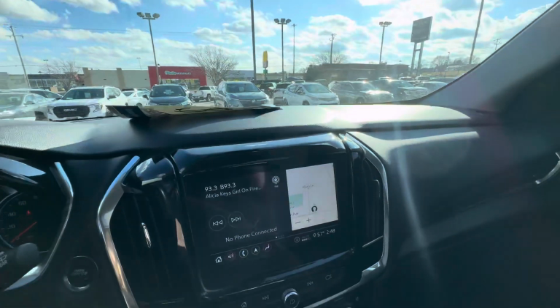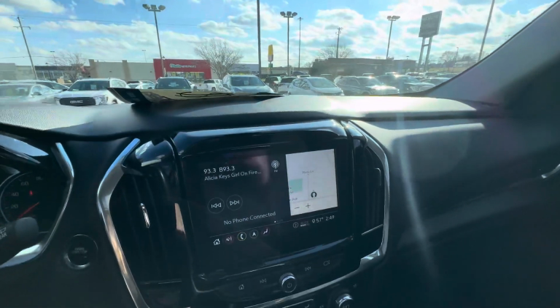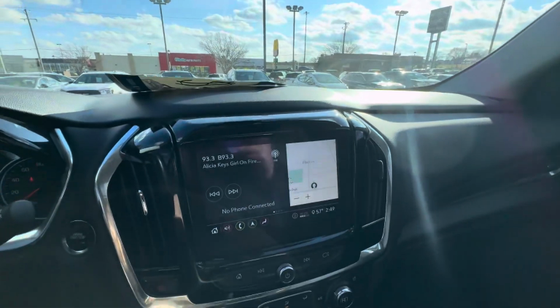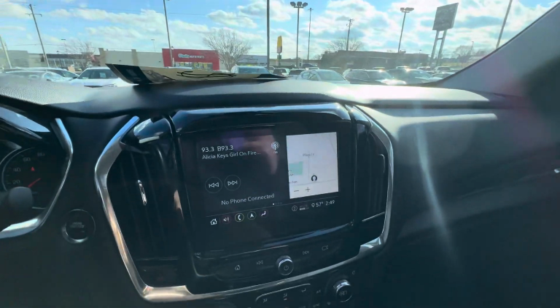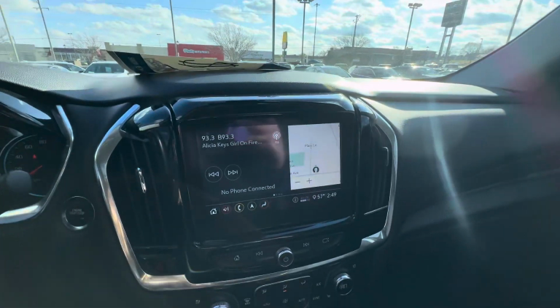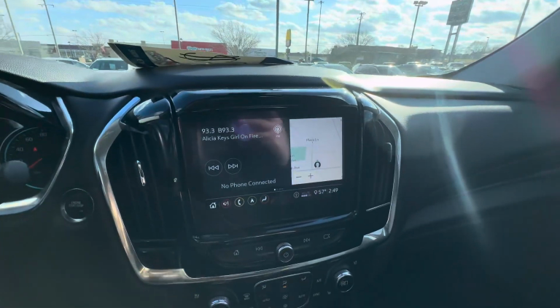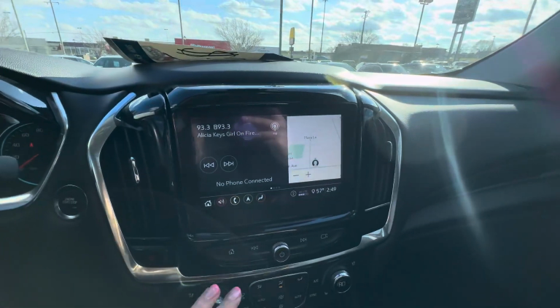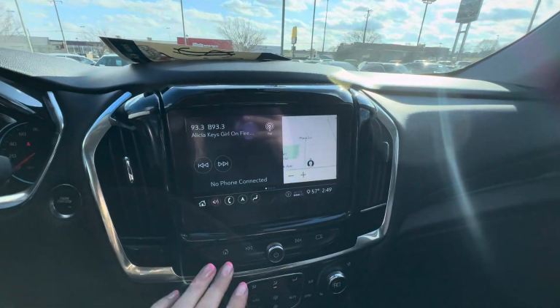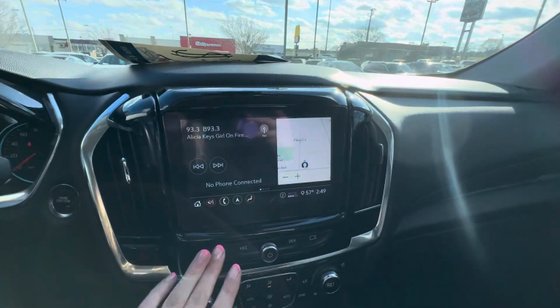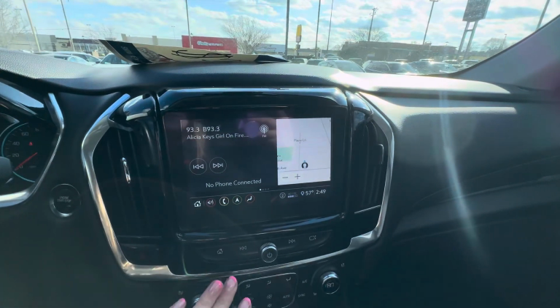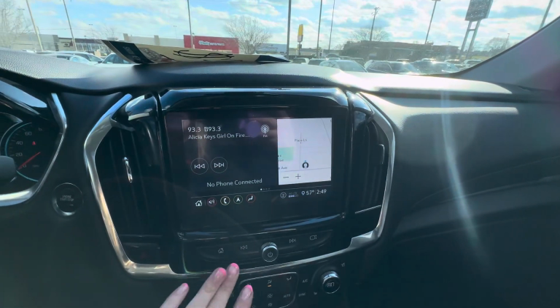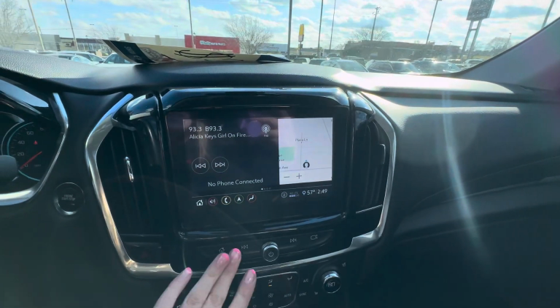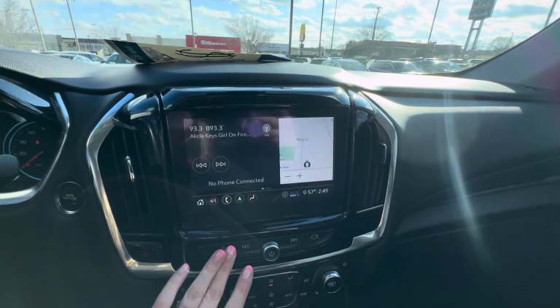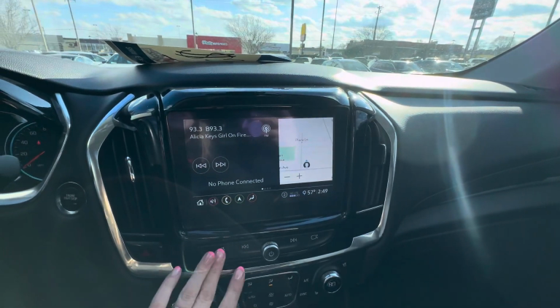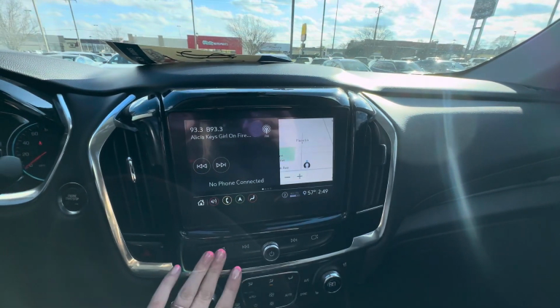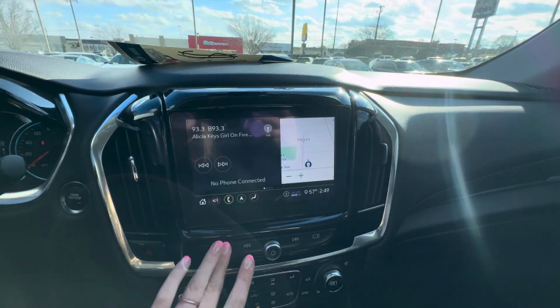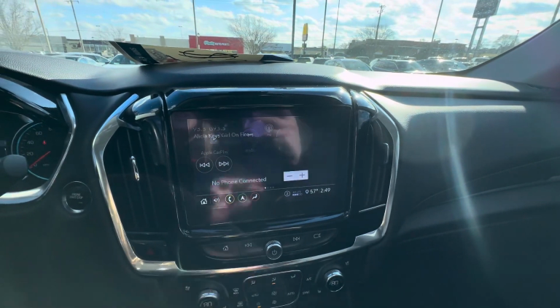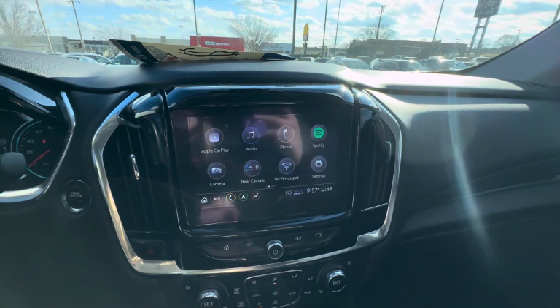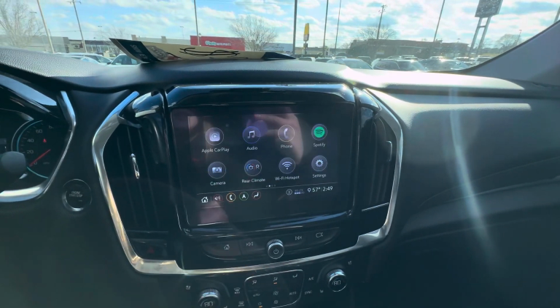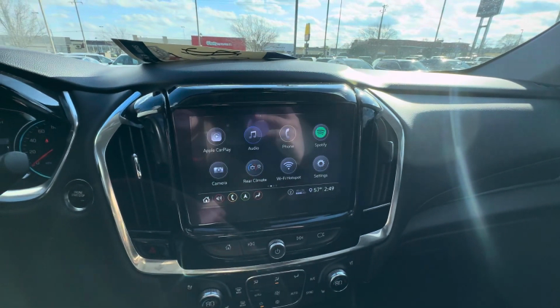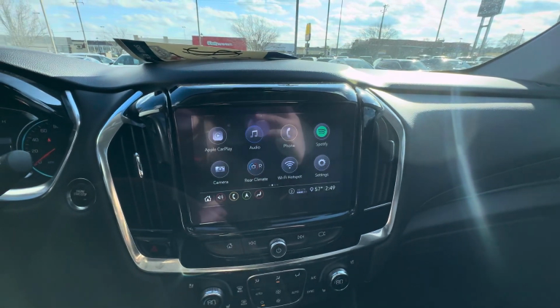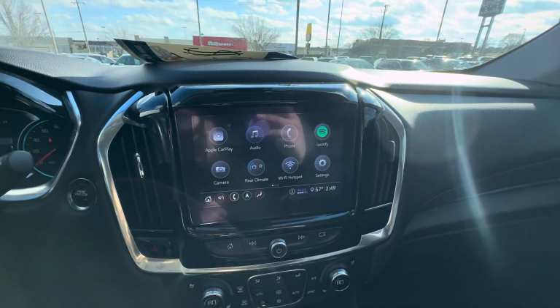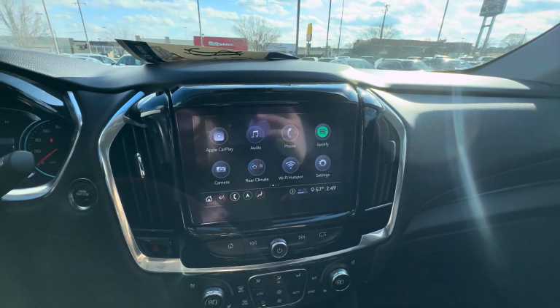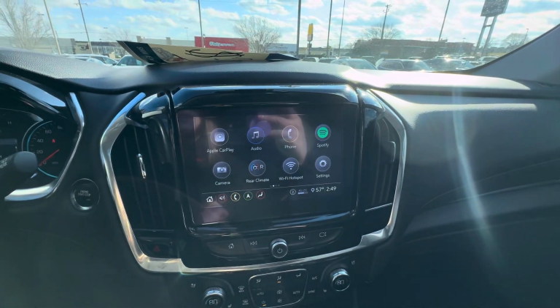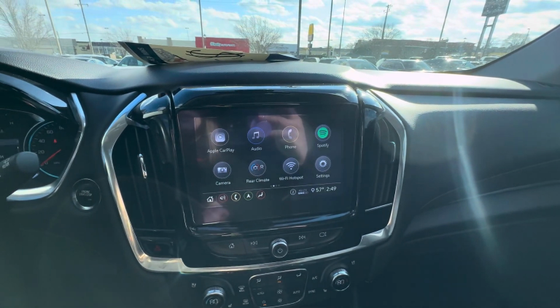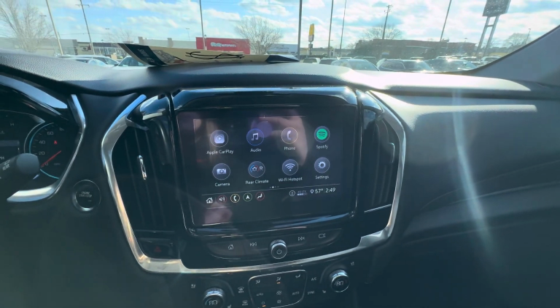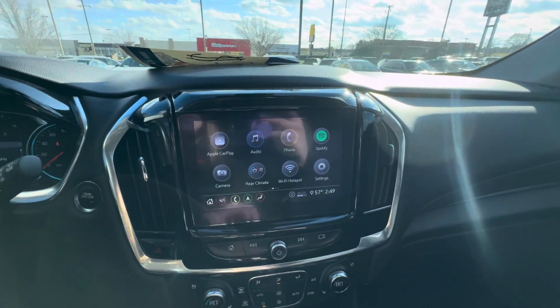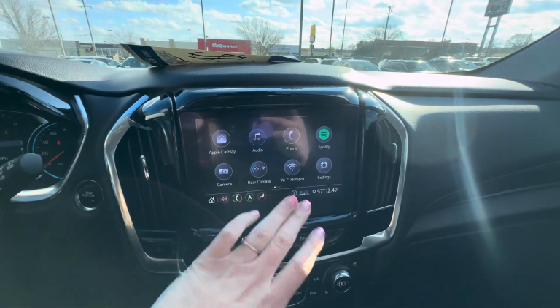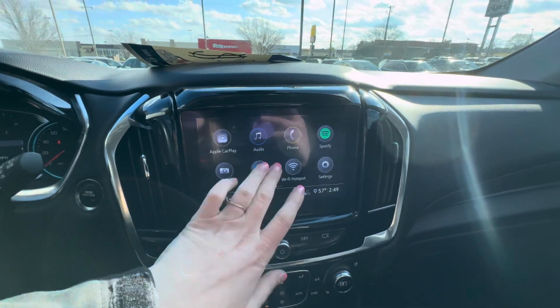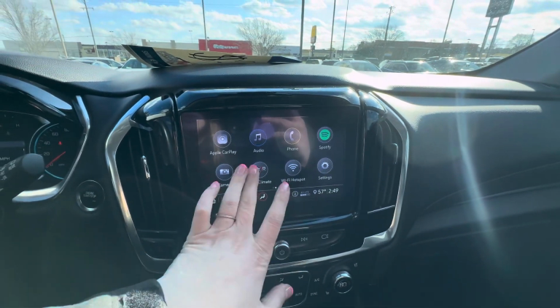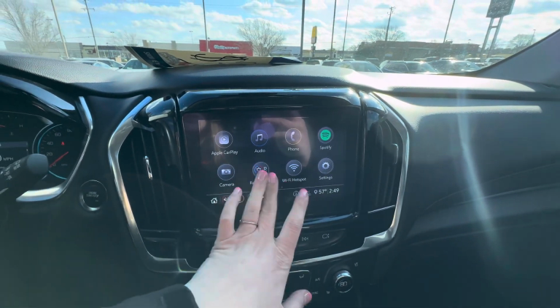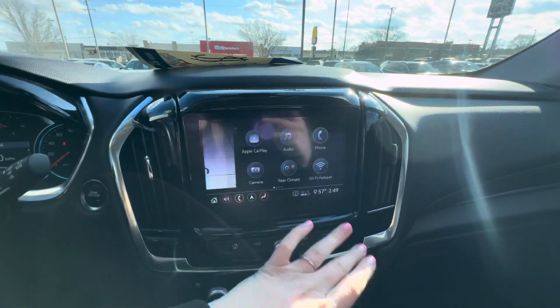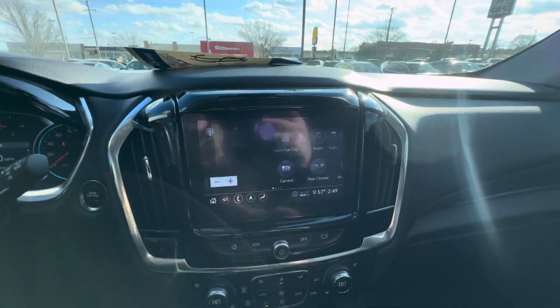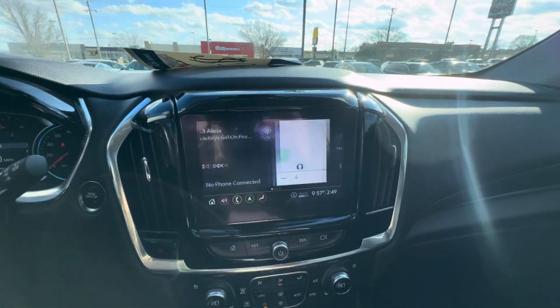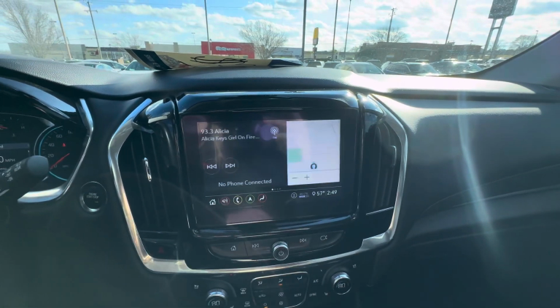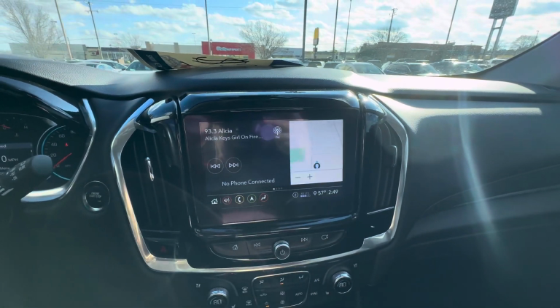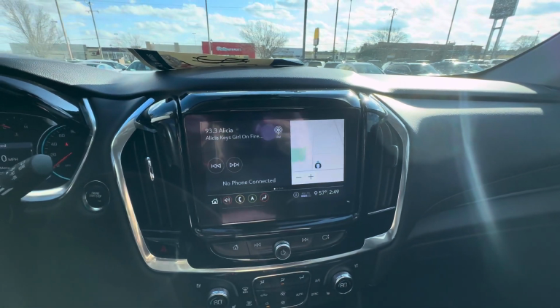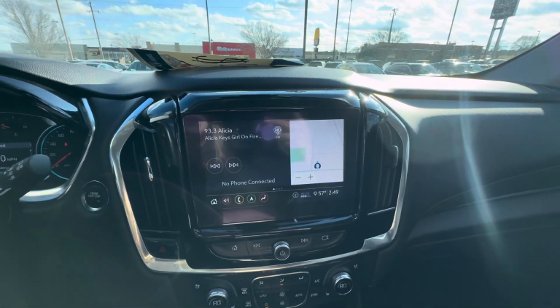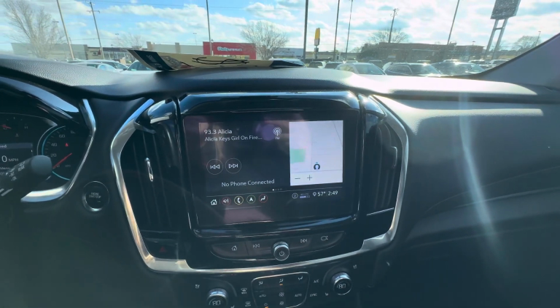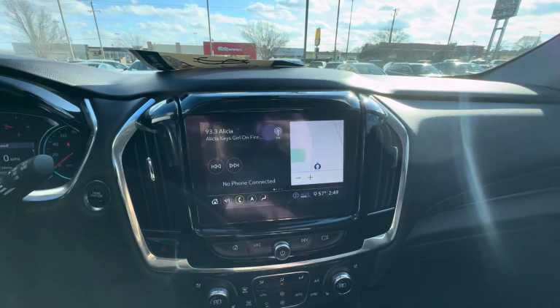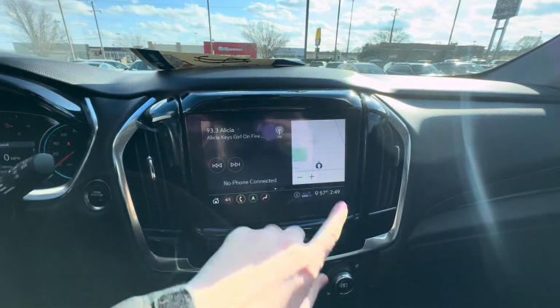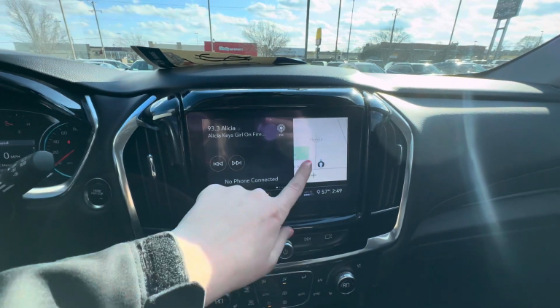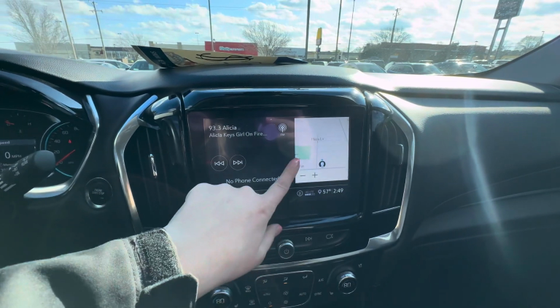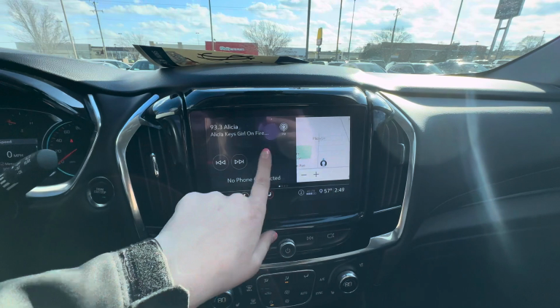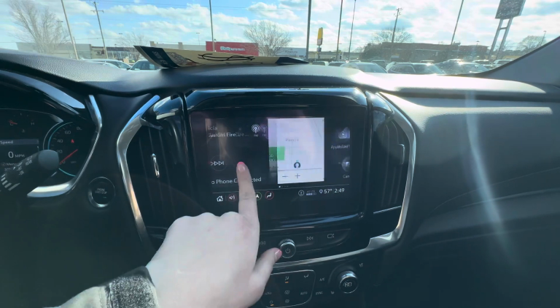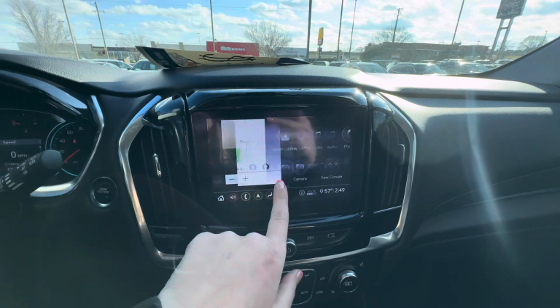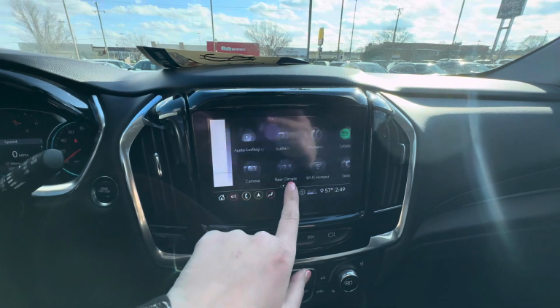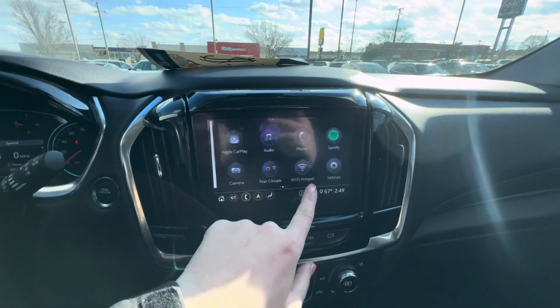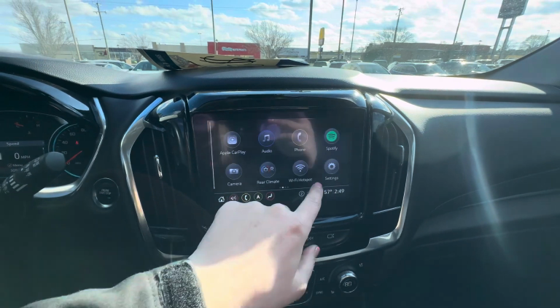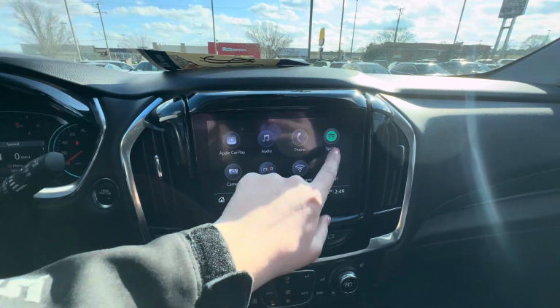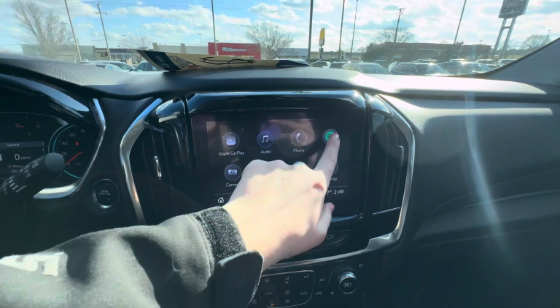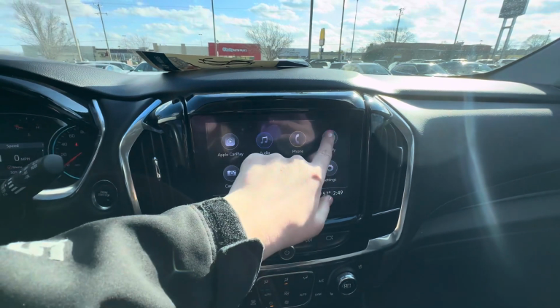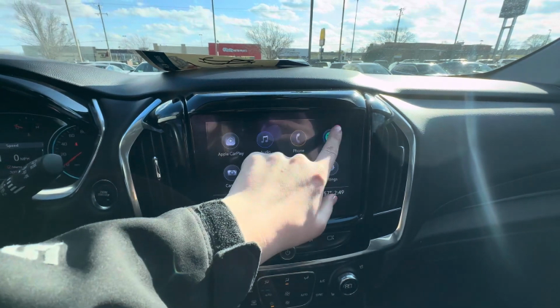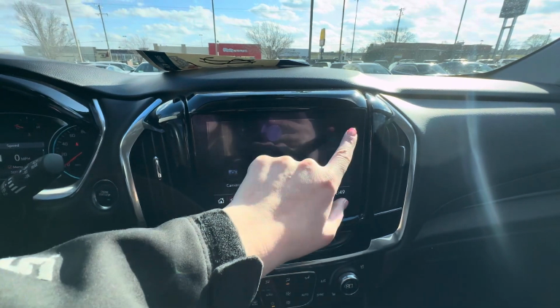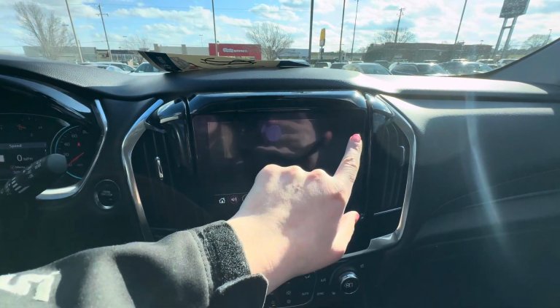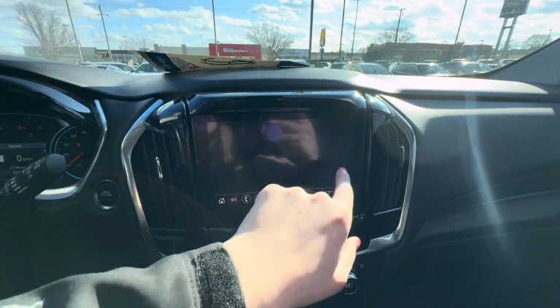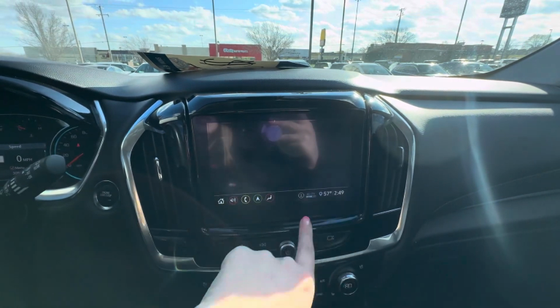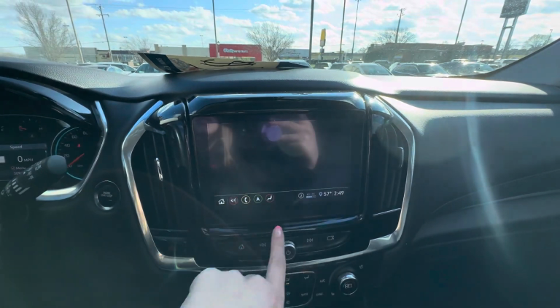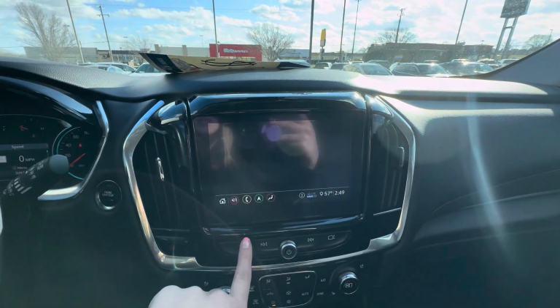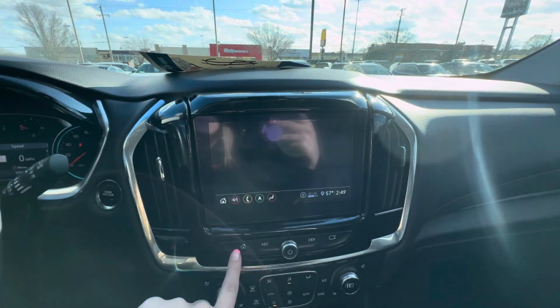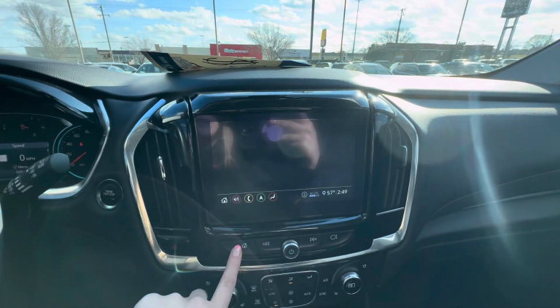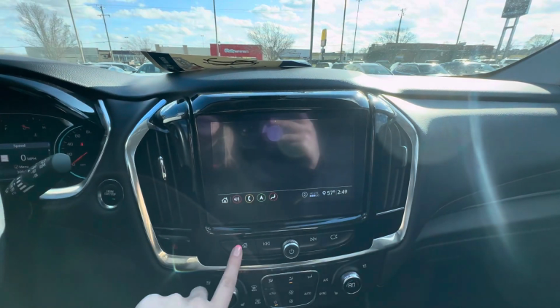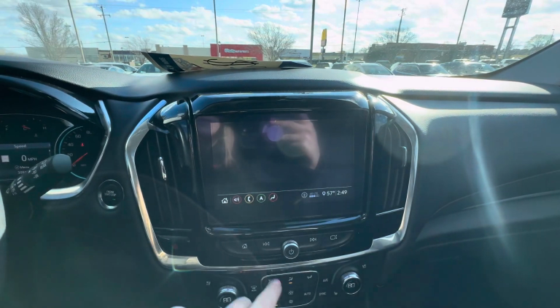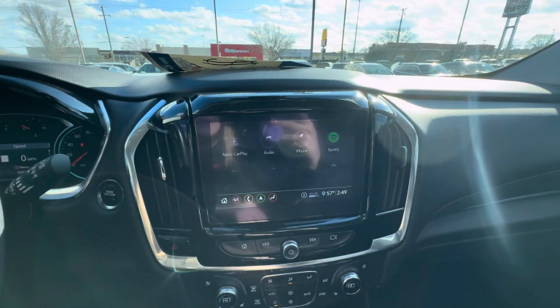Below that, you have your radio, which you can also use Apple CarPlay and Android Auto. You have navigation and Spotify.